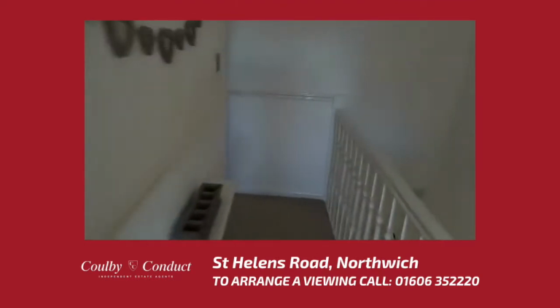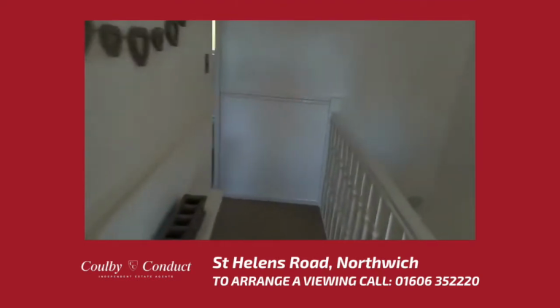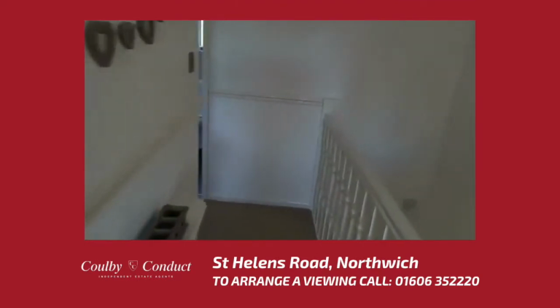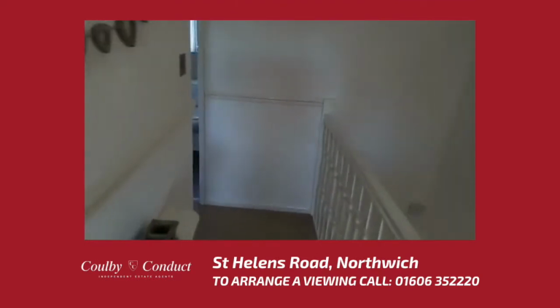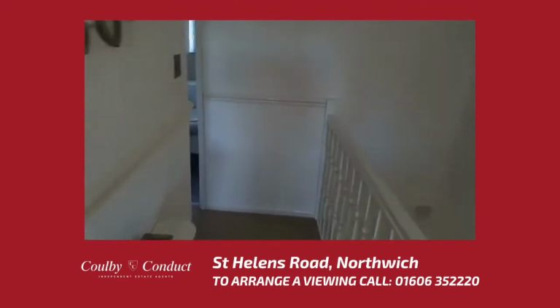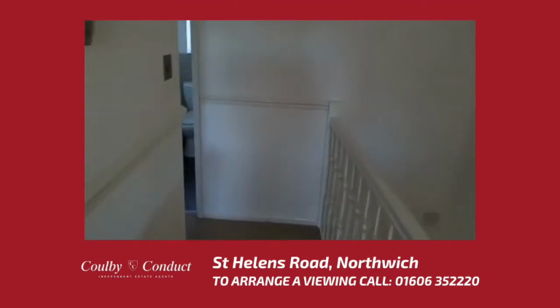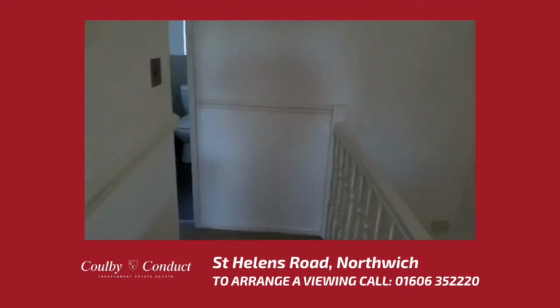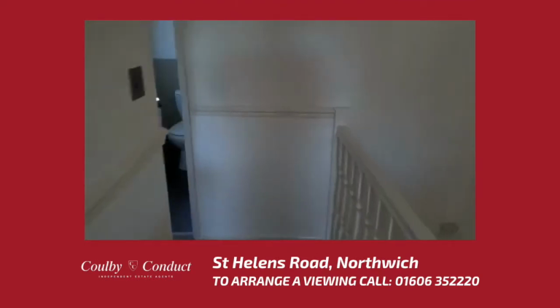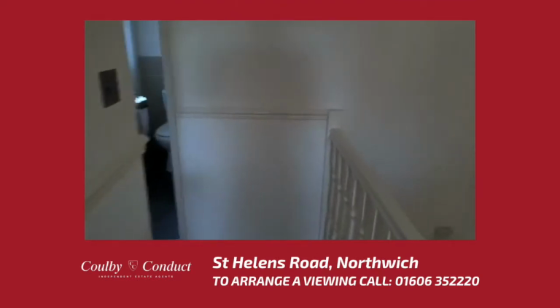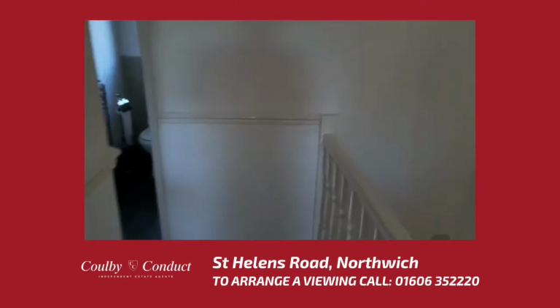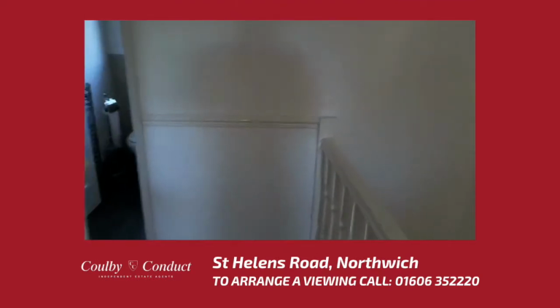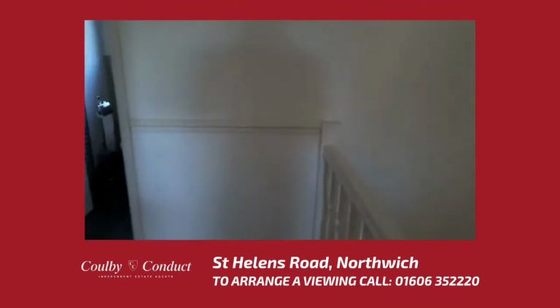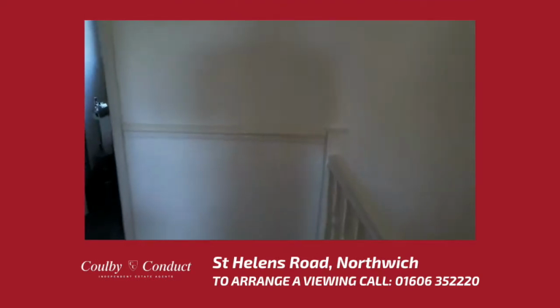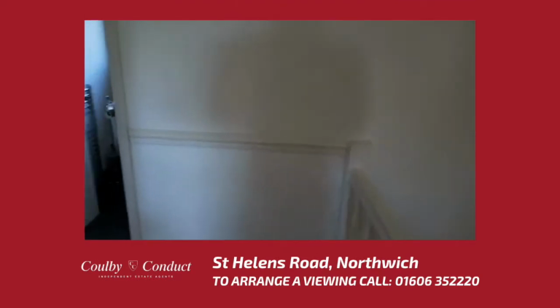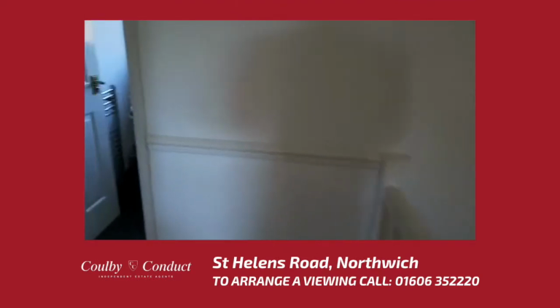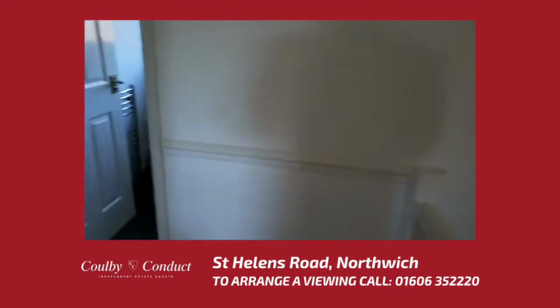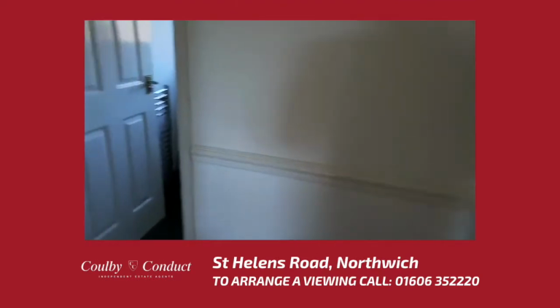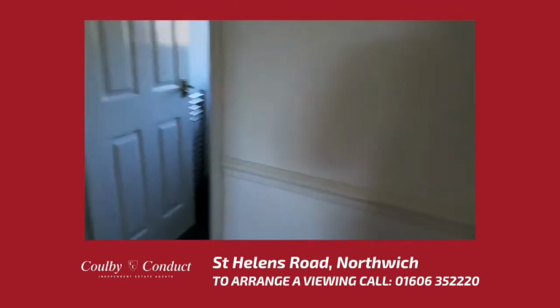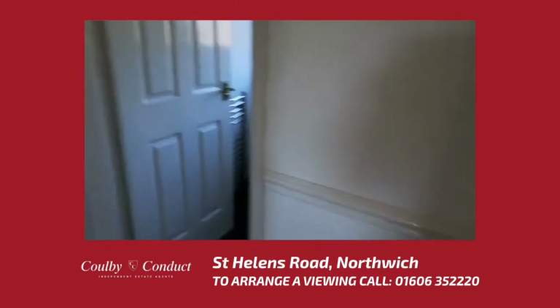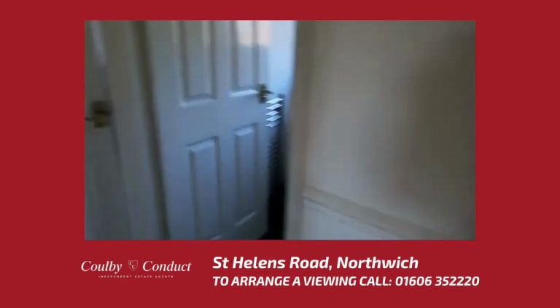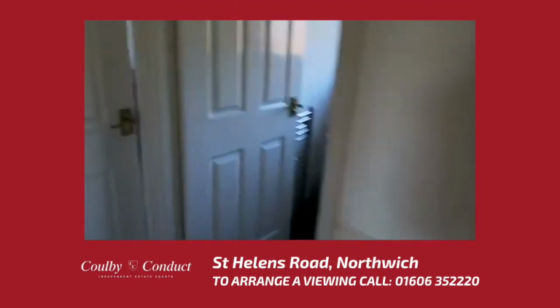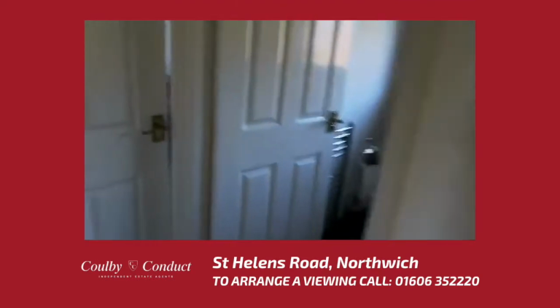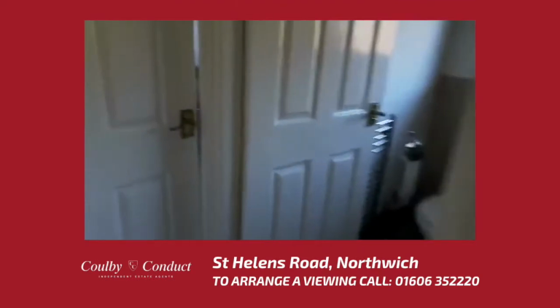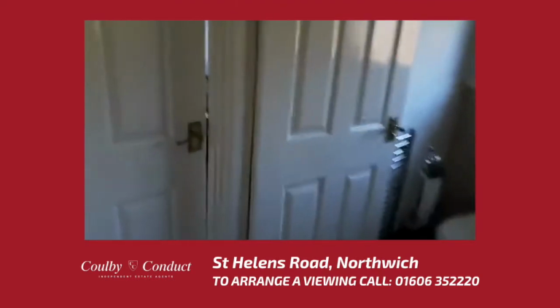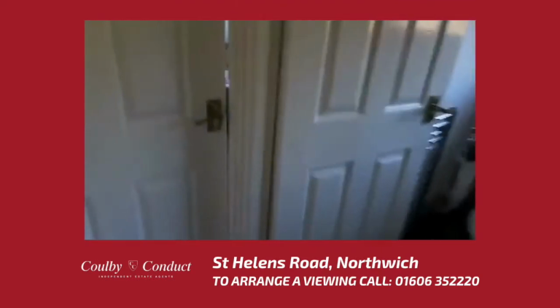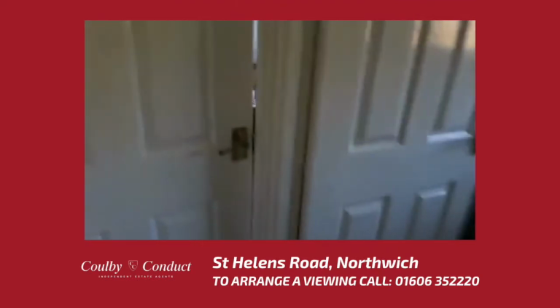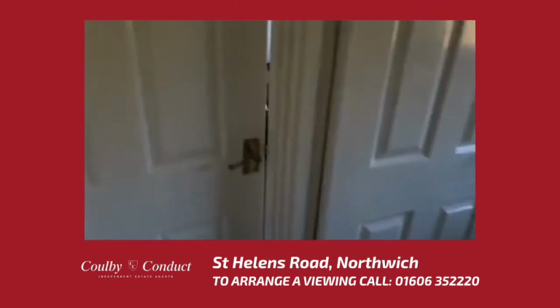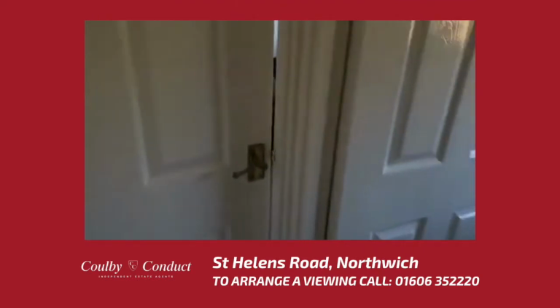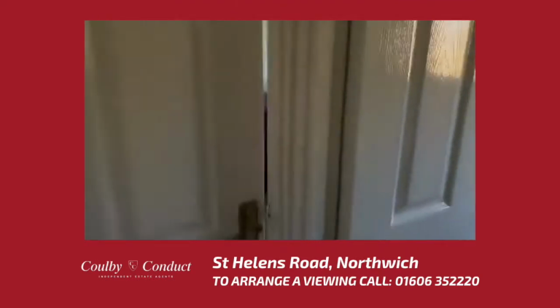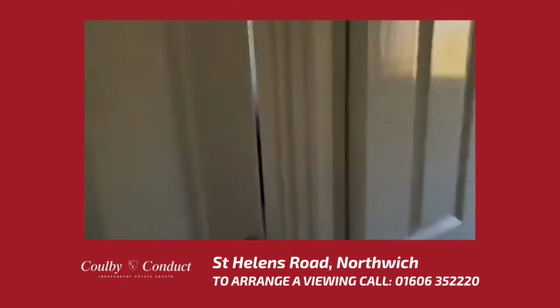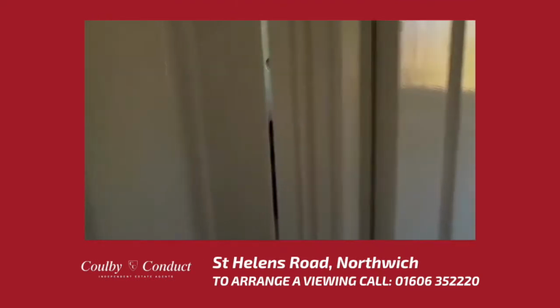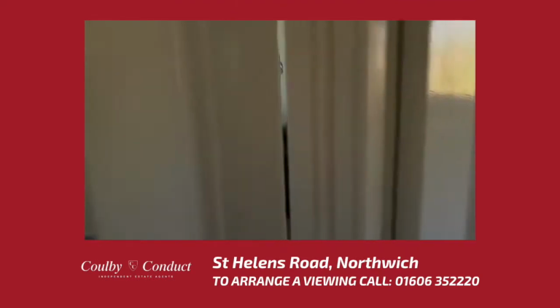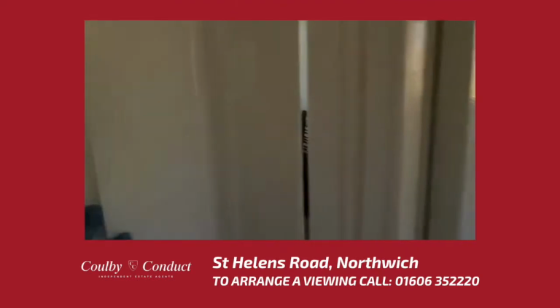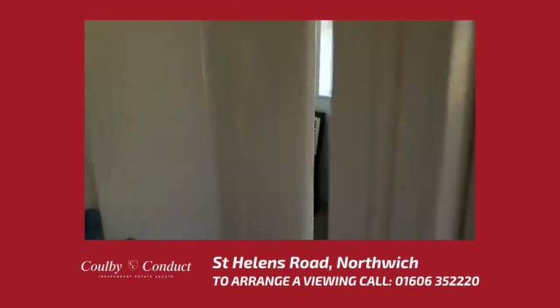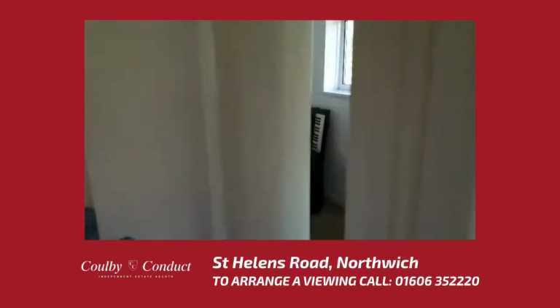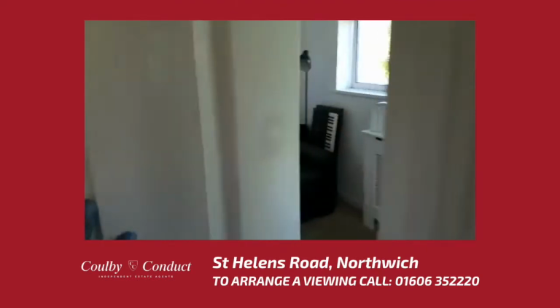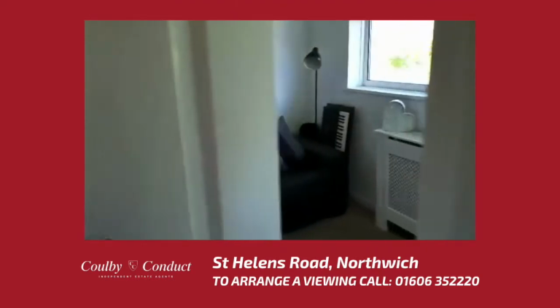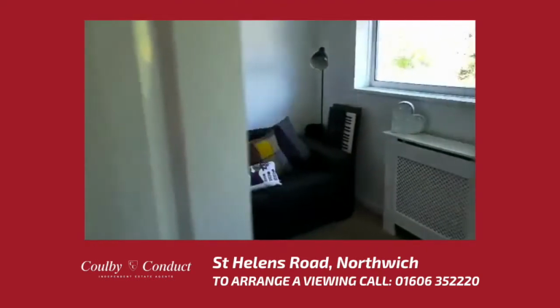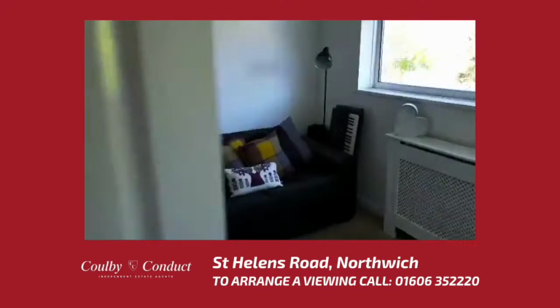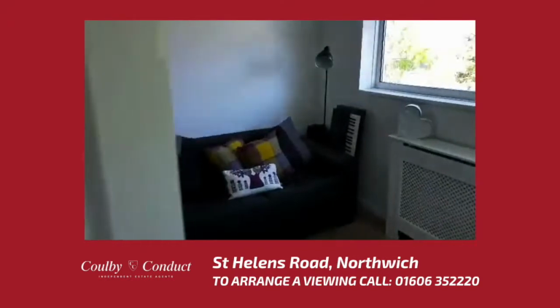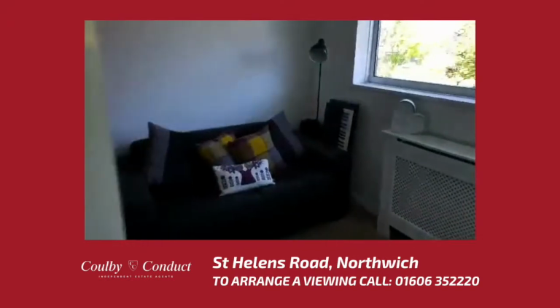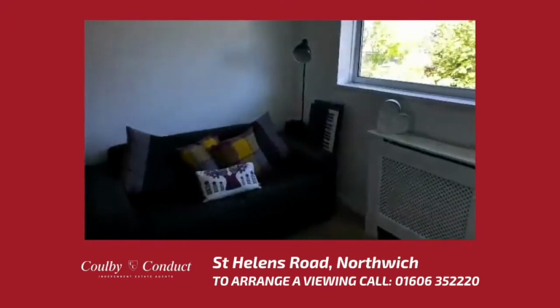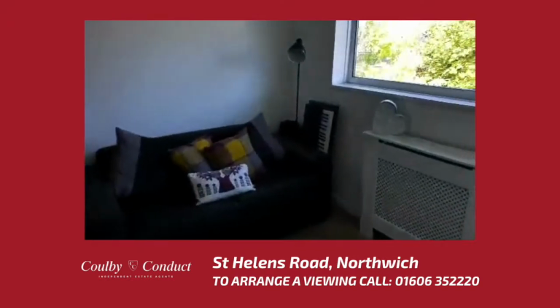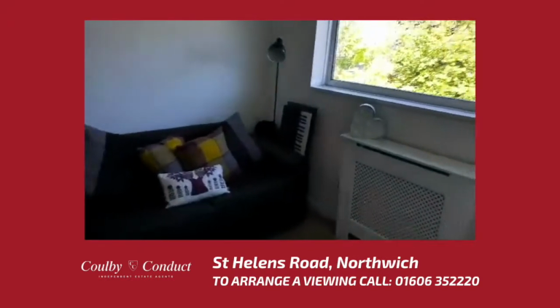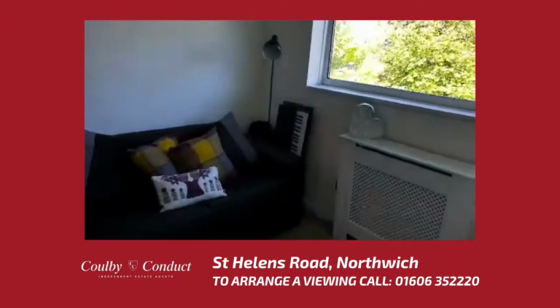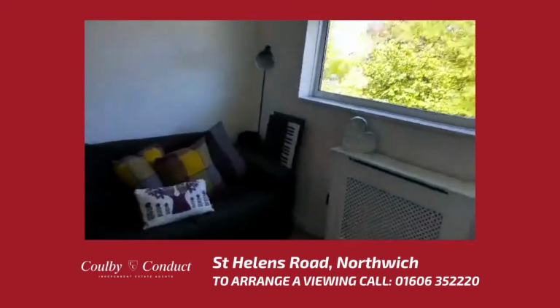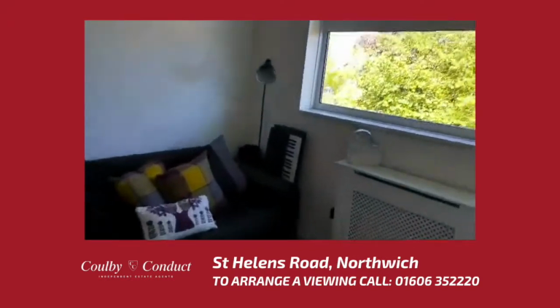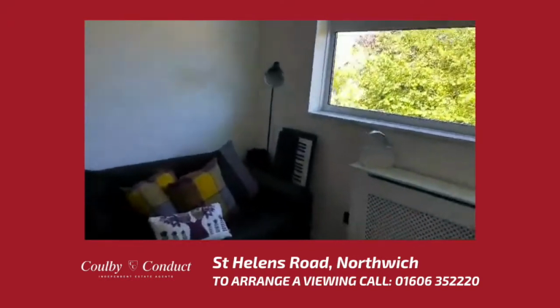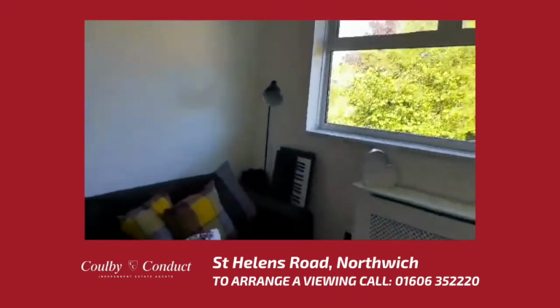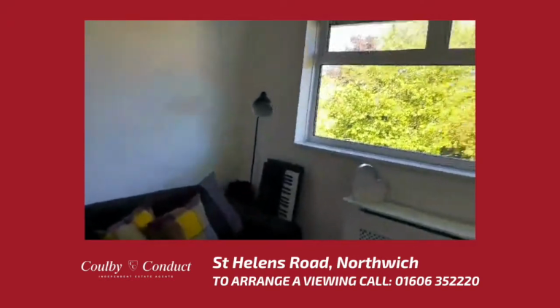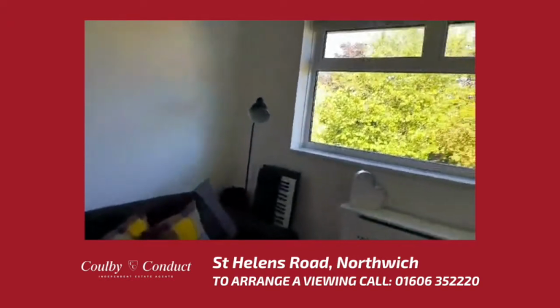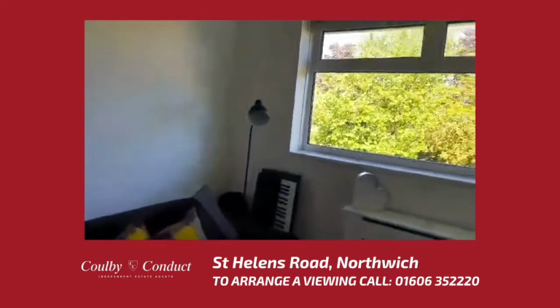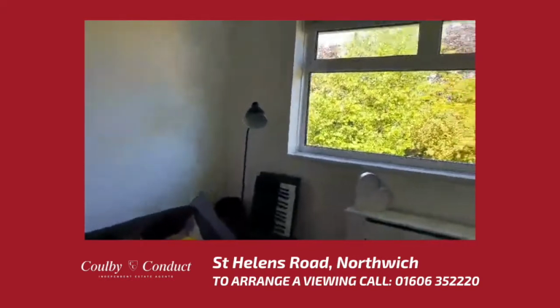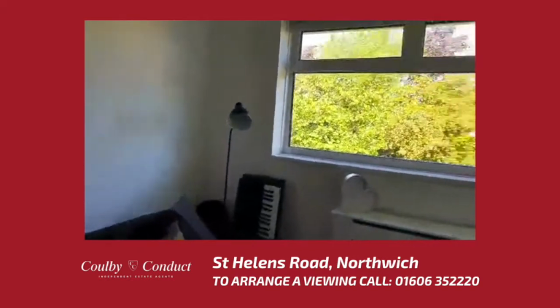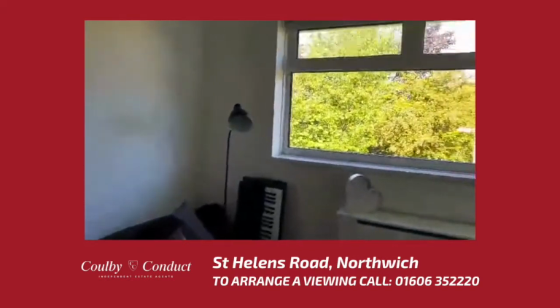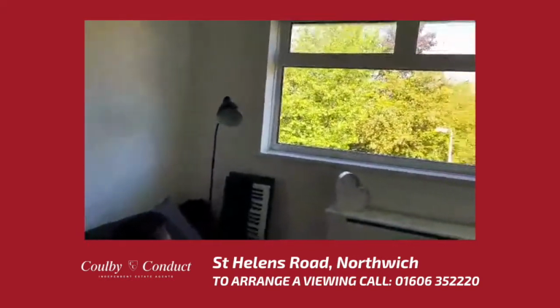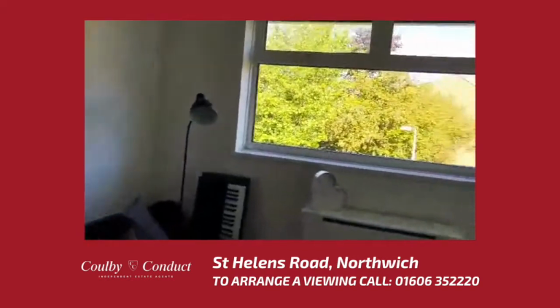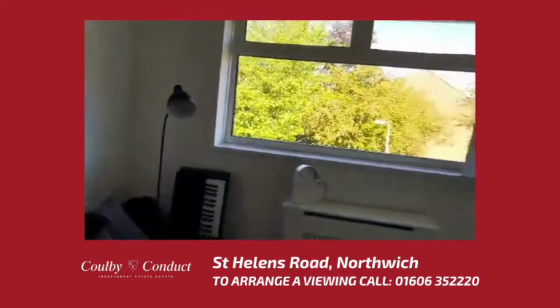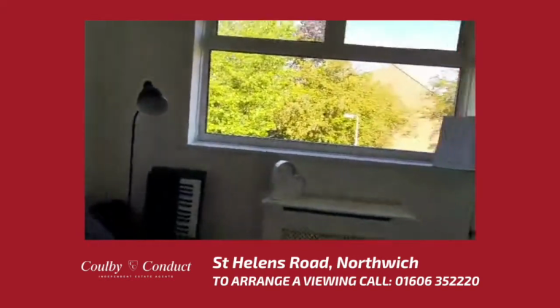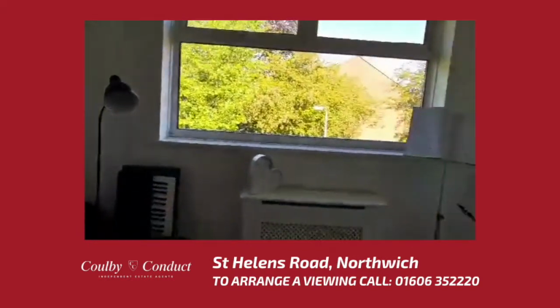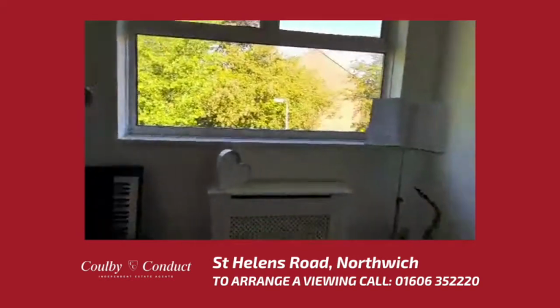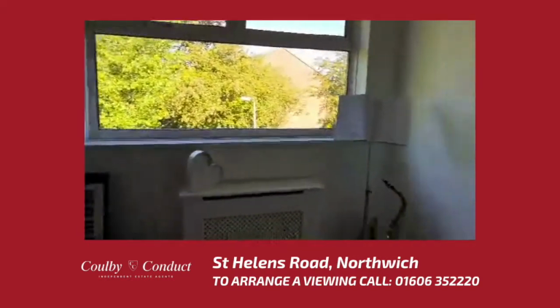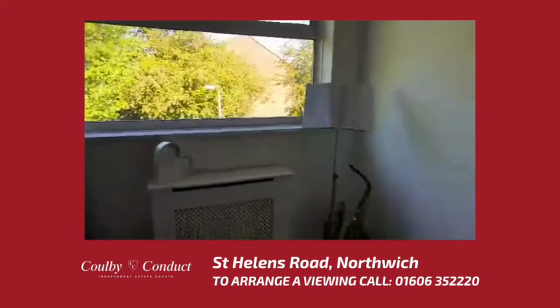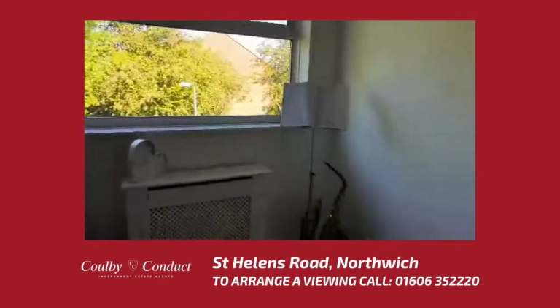Continuing along the landing we now come into bedroom two, which again is a very good size and again has large windows.